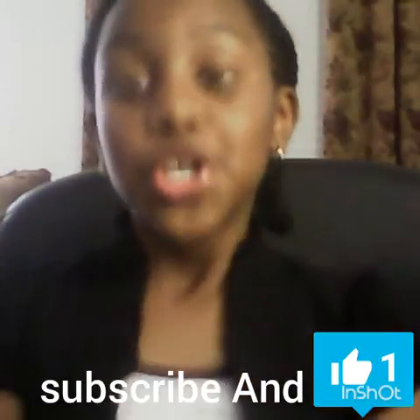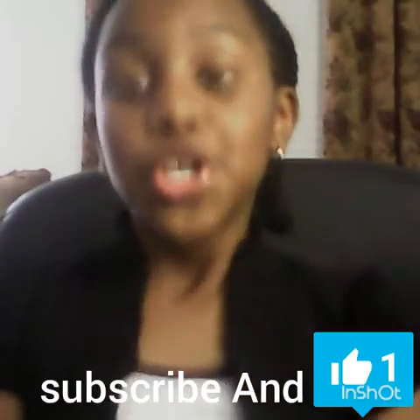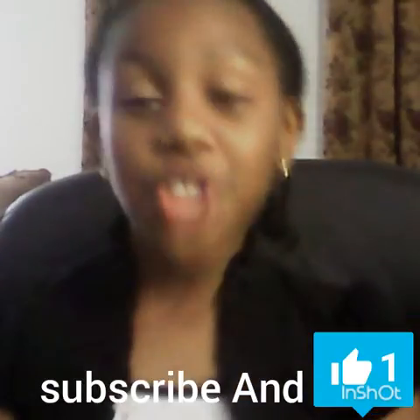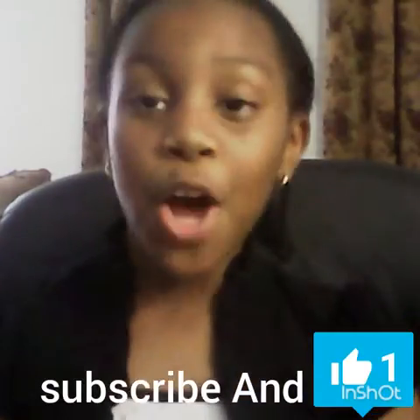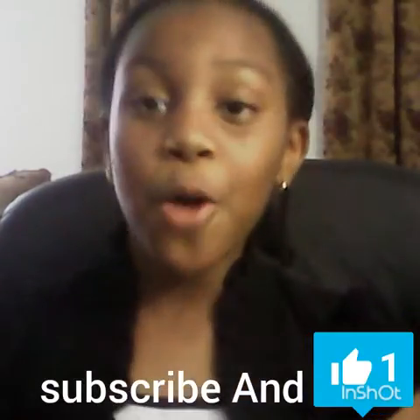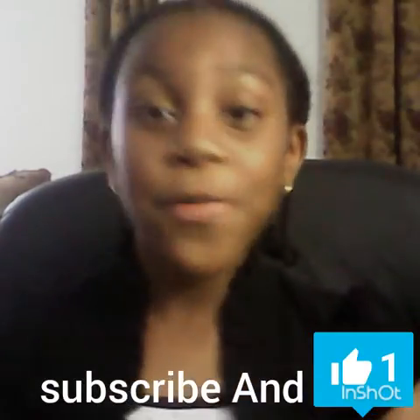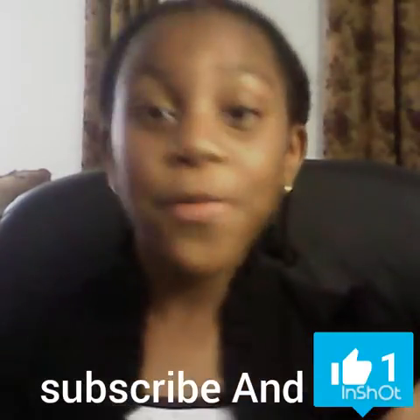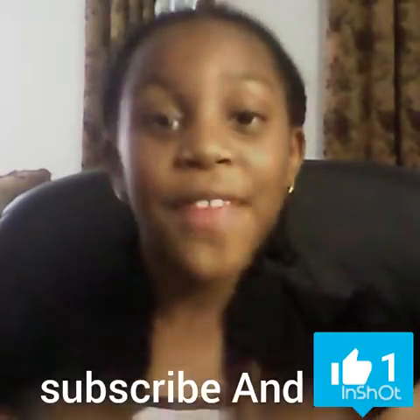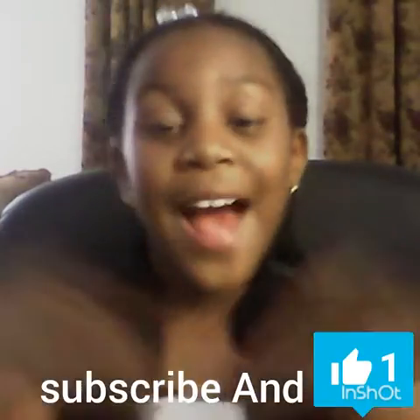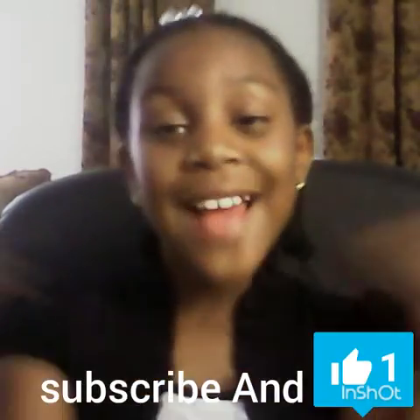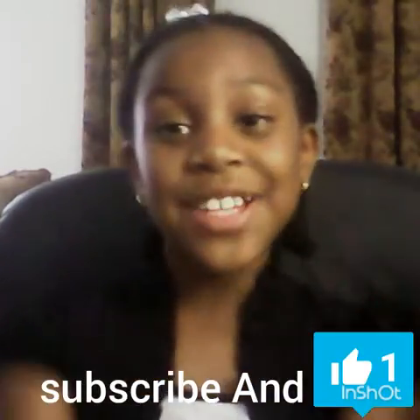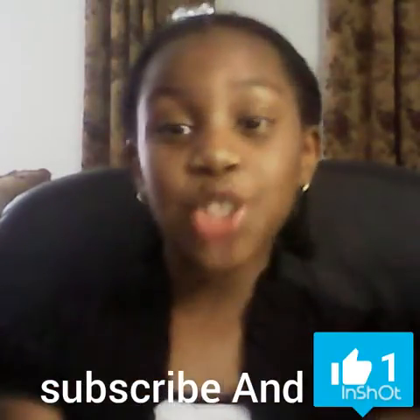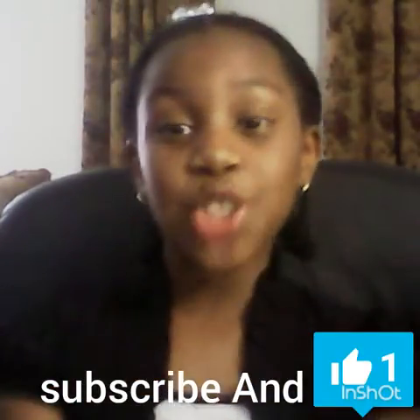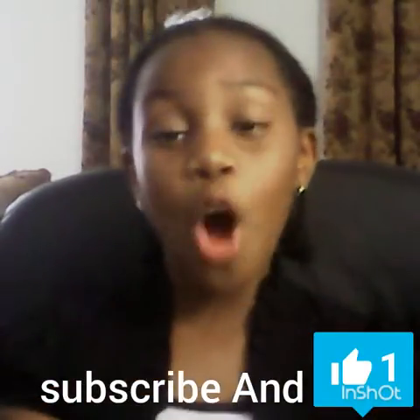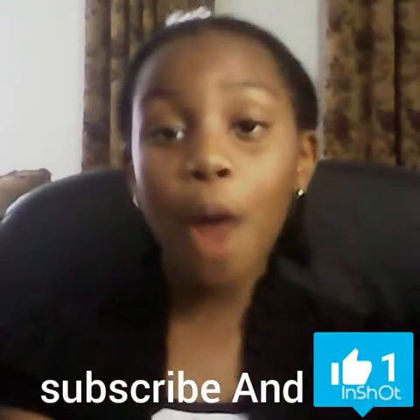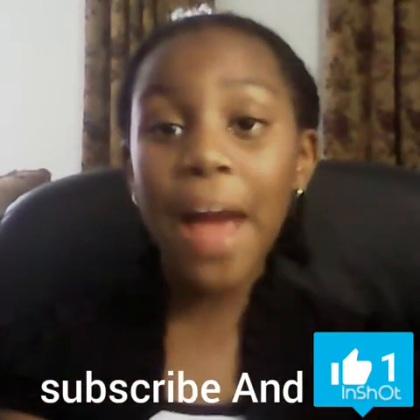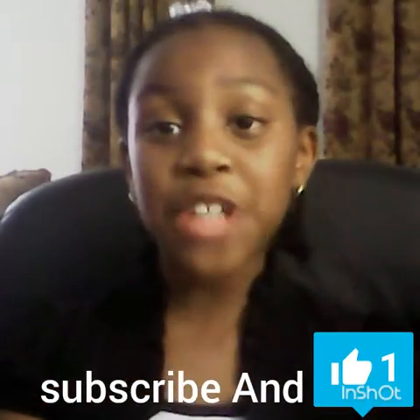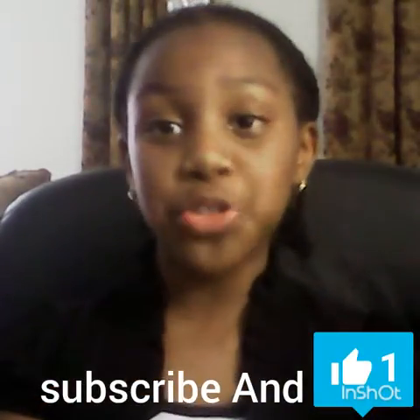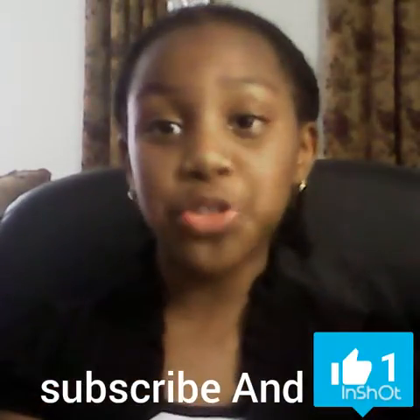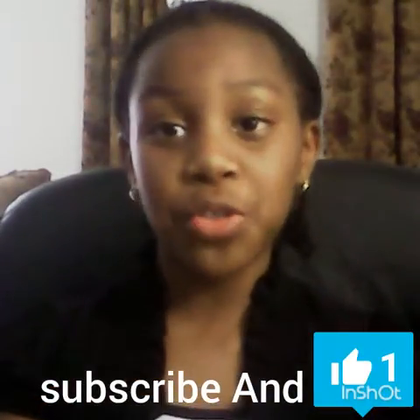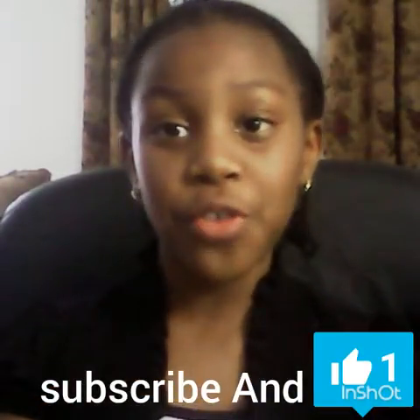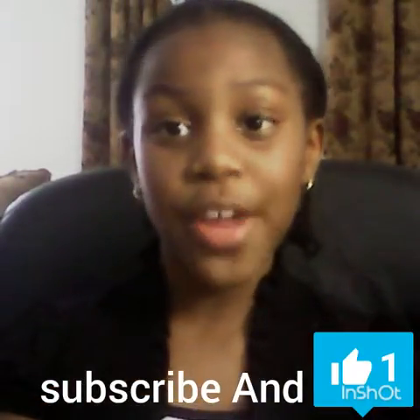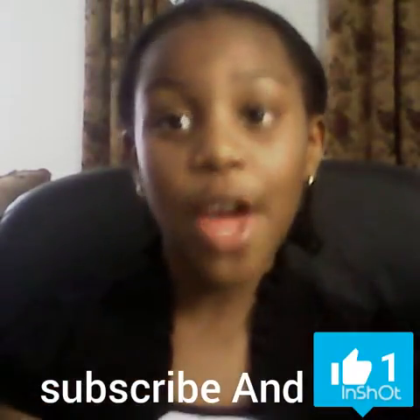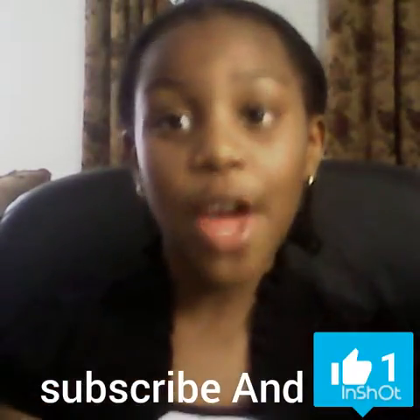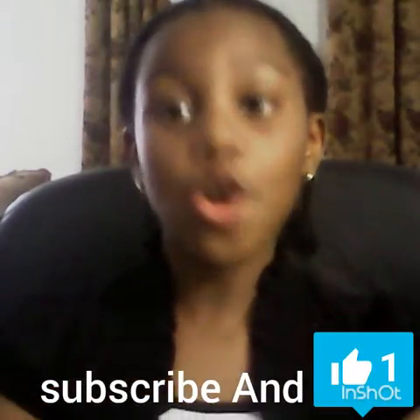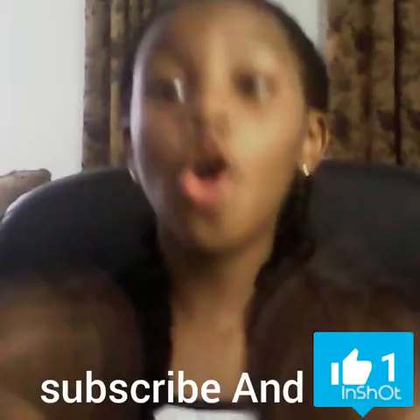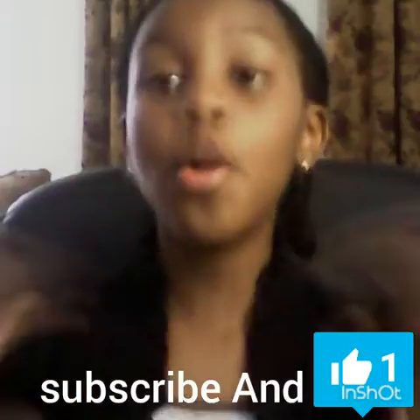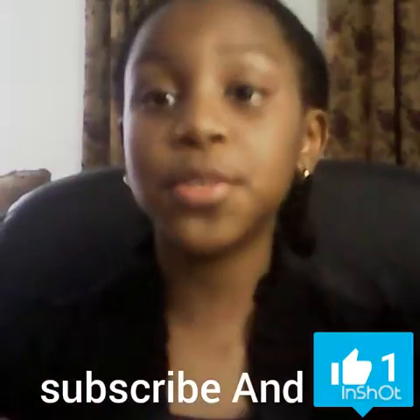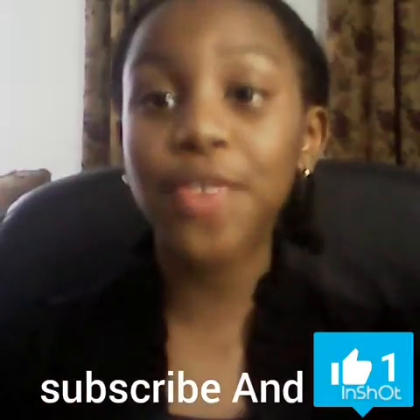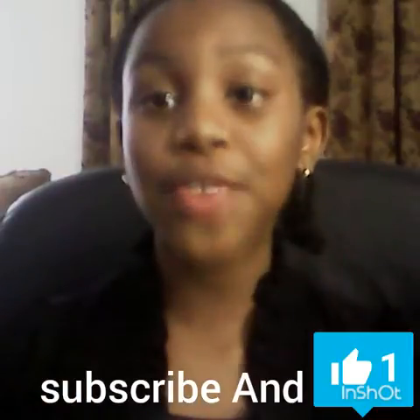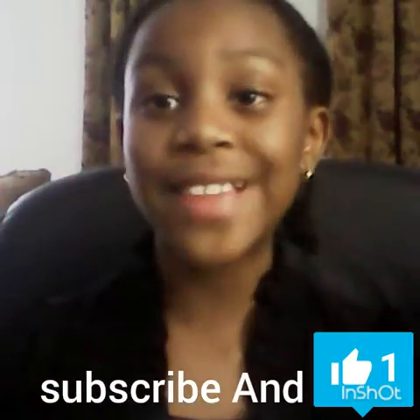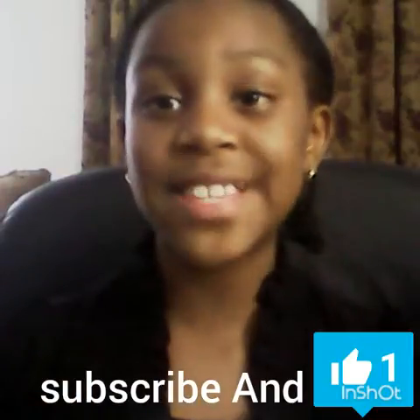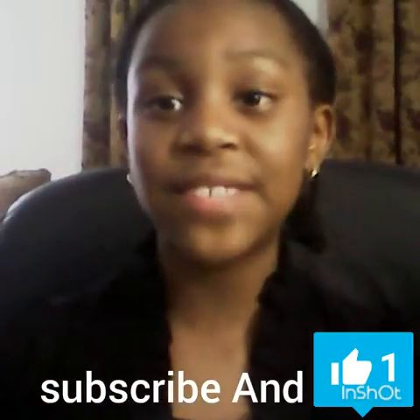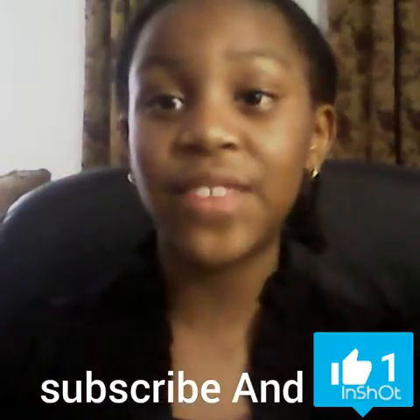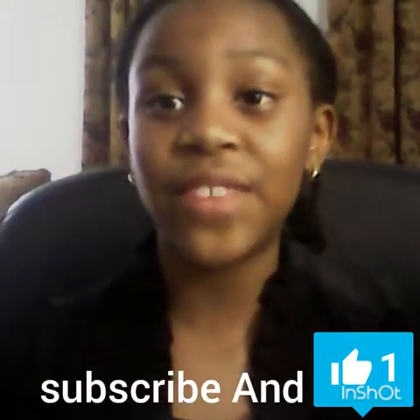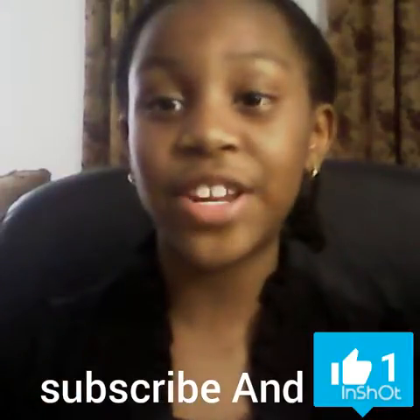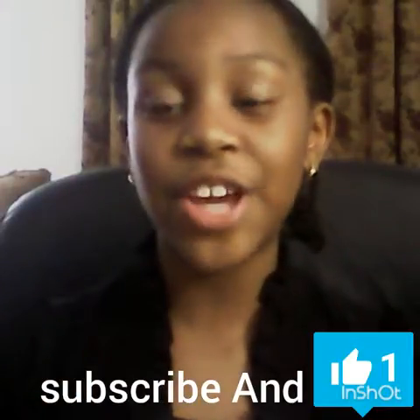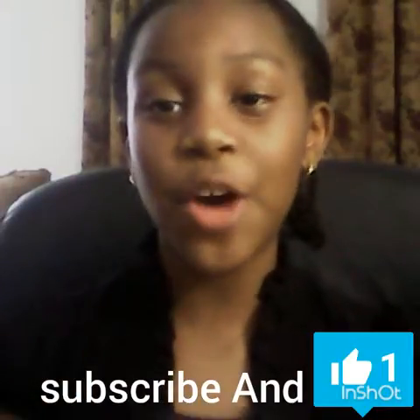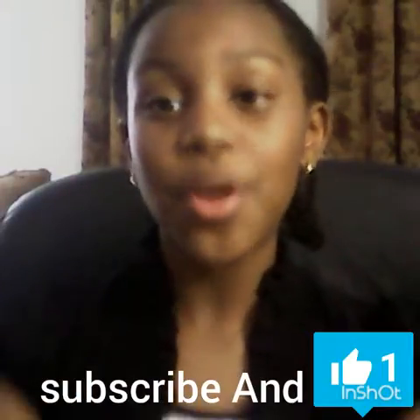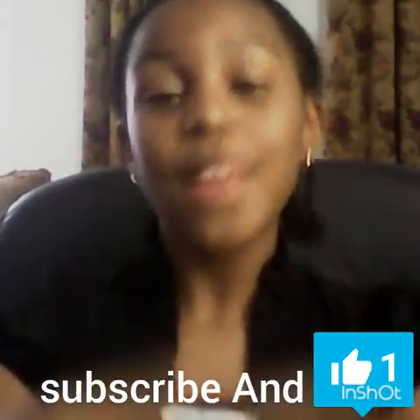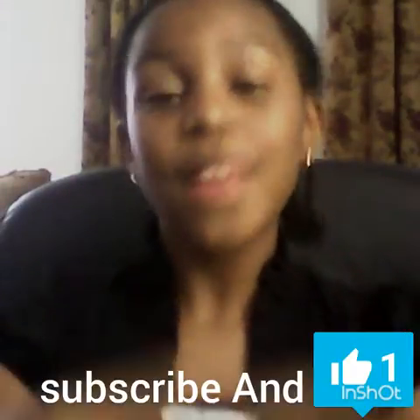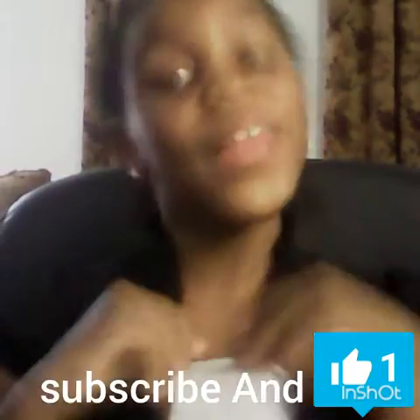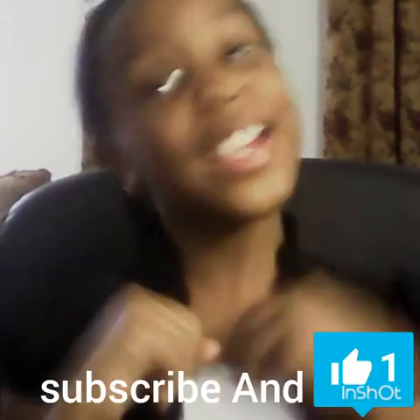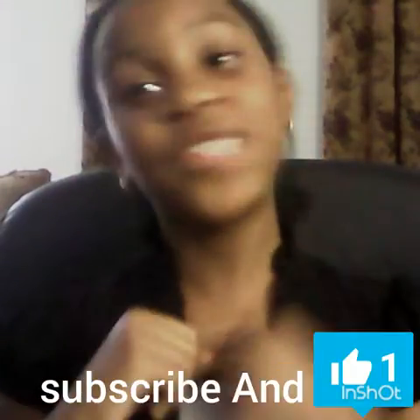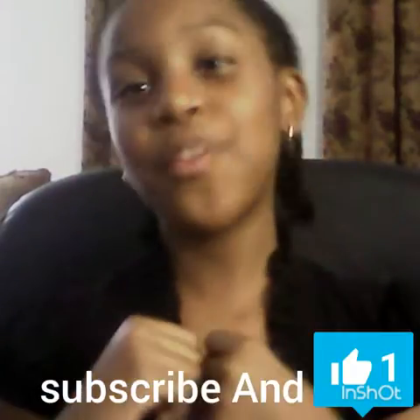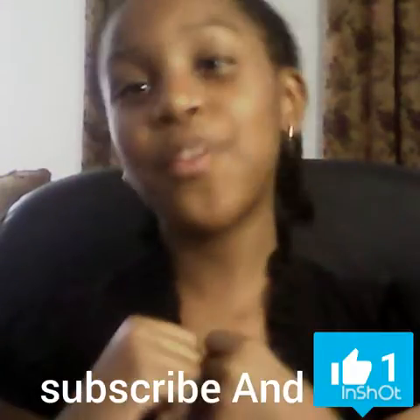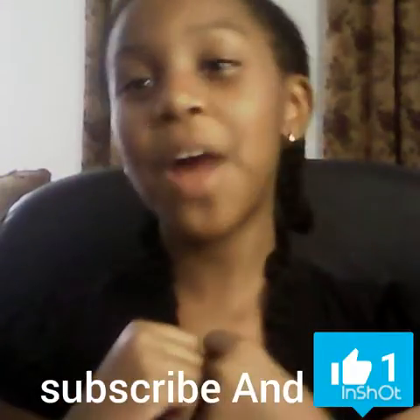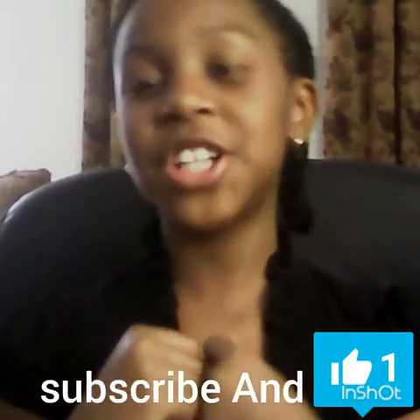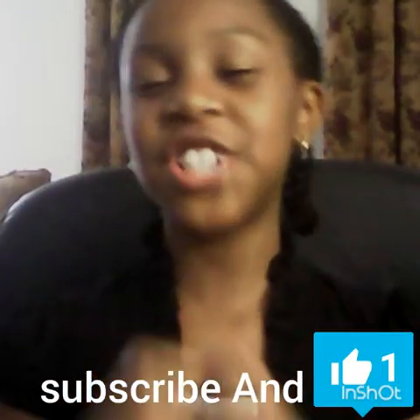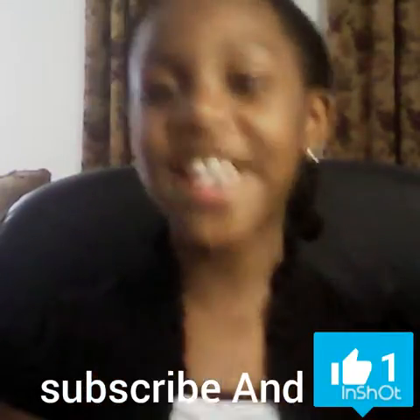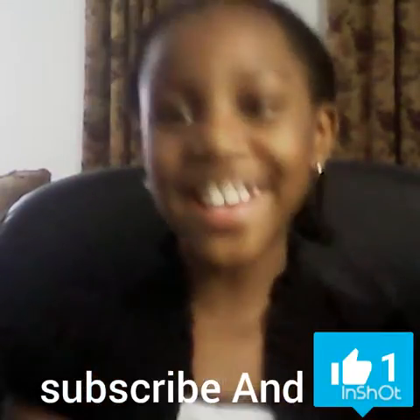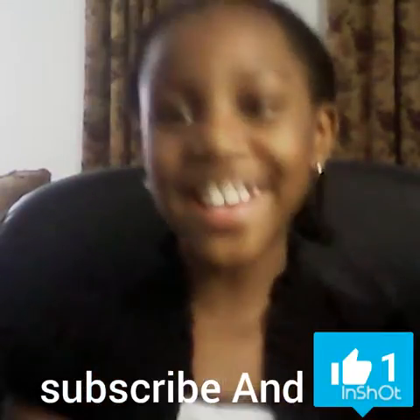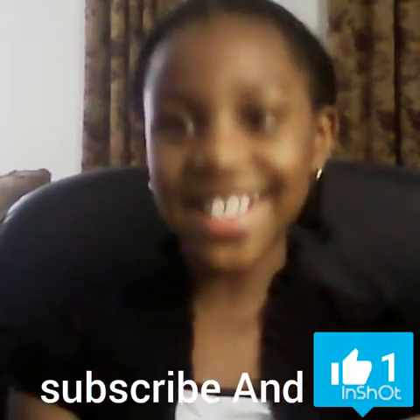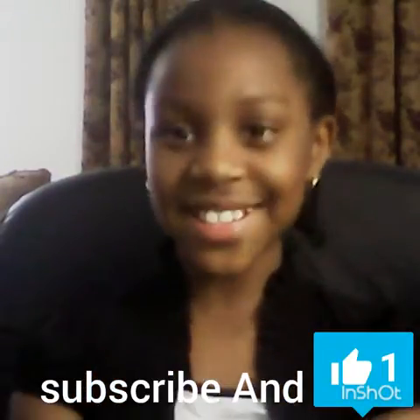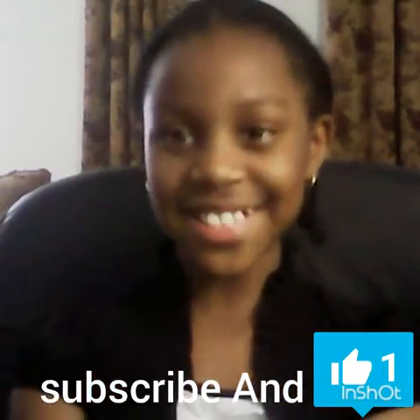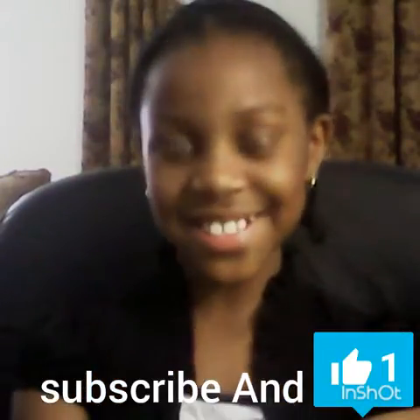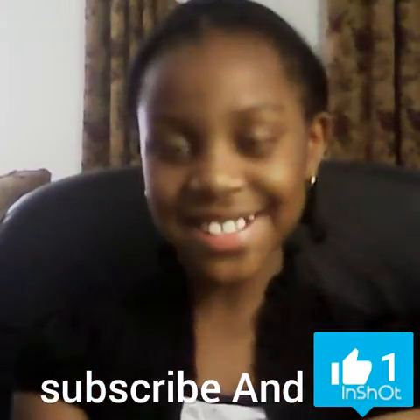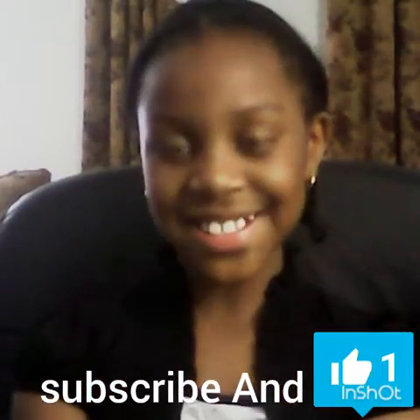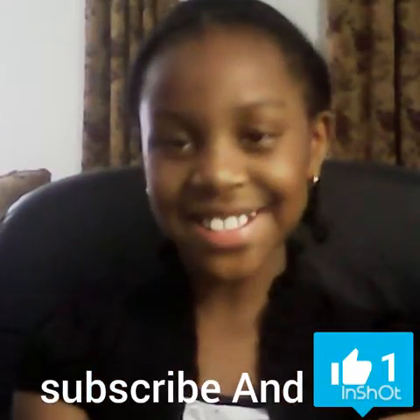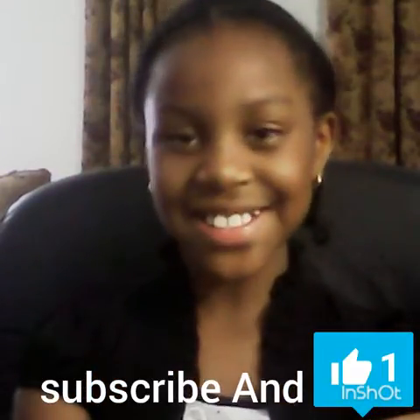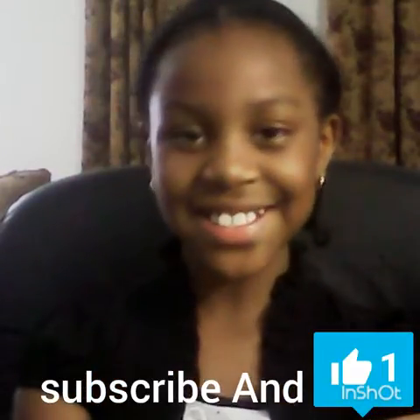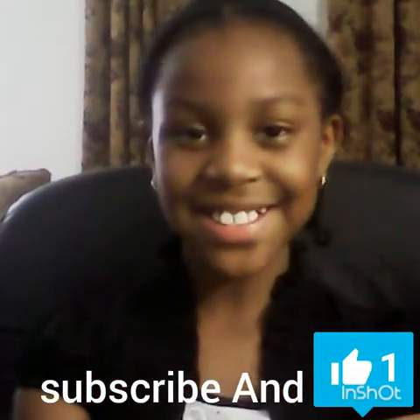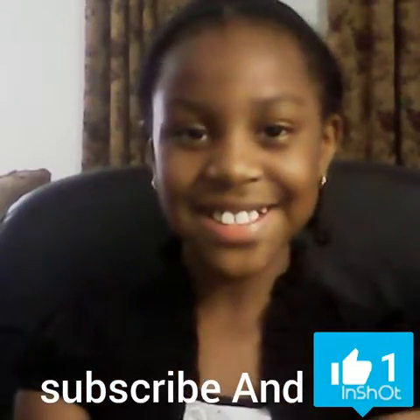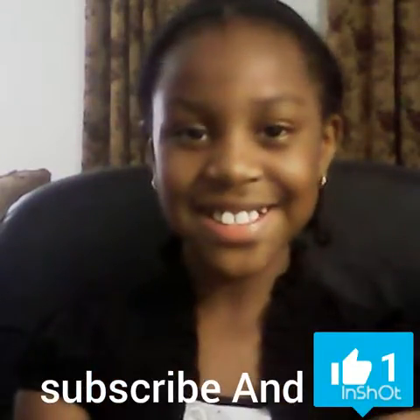So that is all my jewelry. I hope you liked this video. Thanks for watching. Bye!